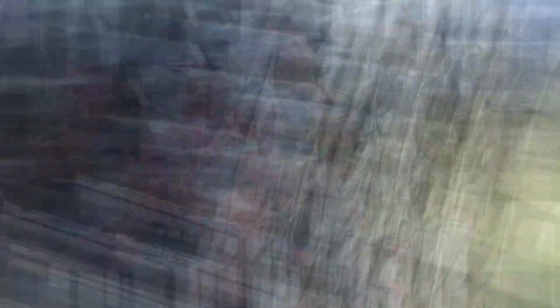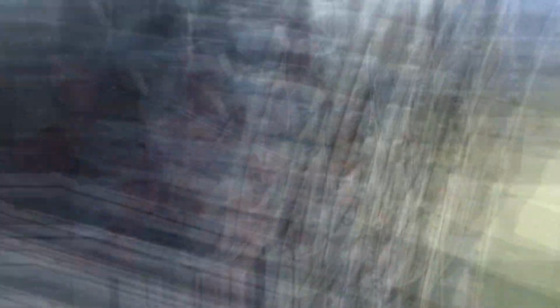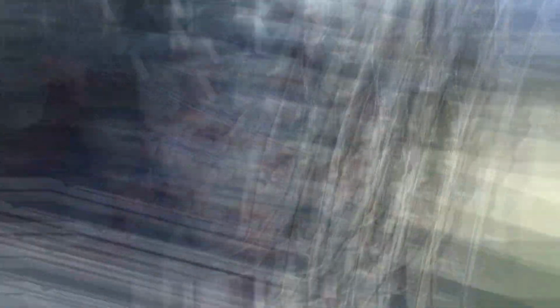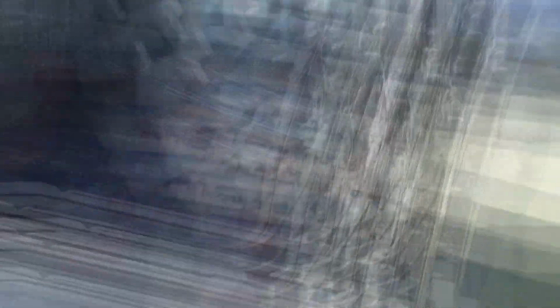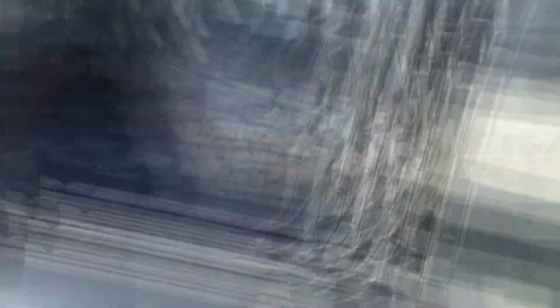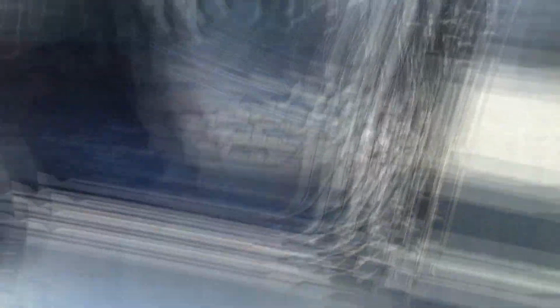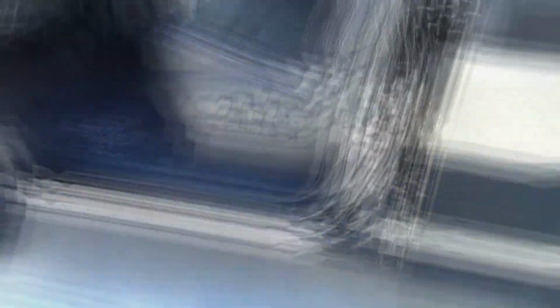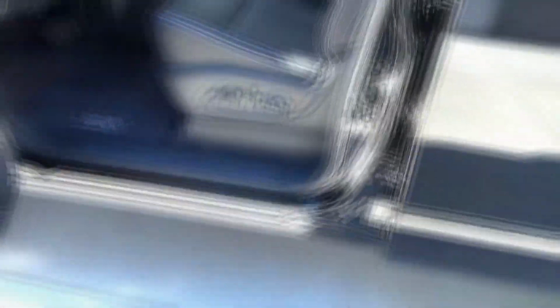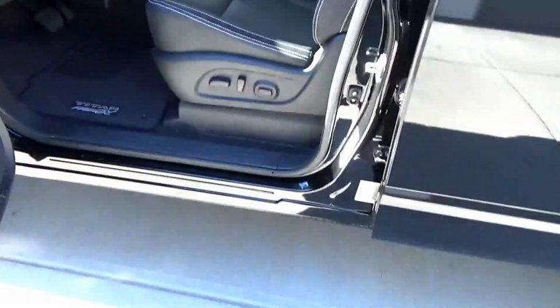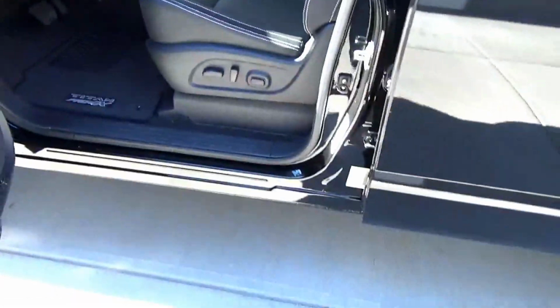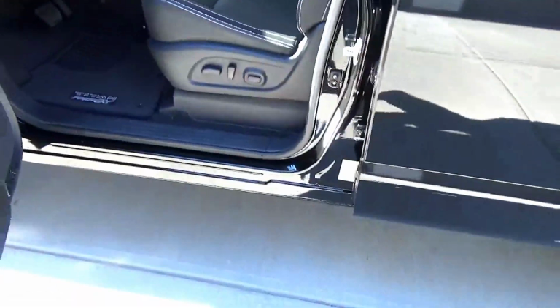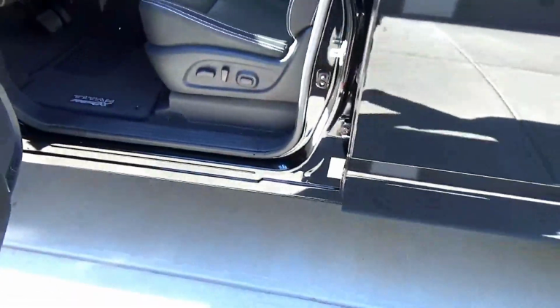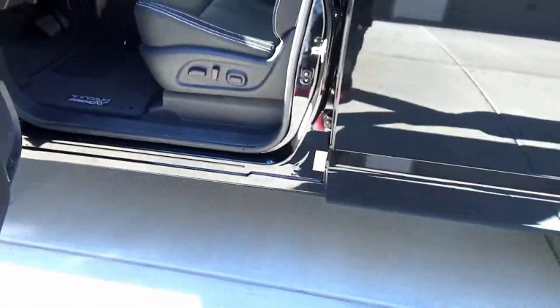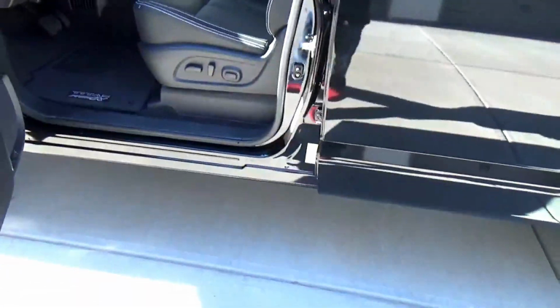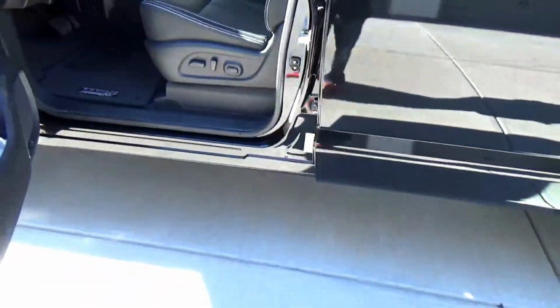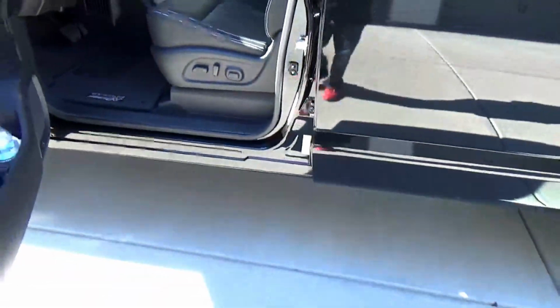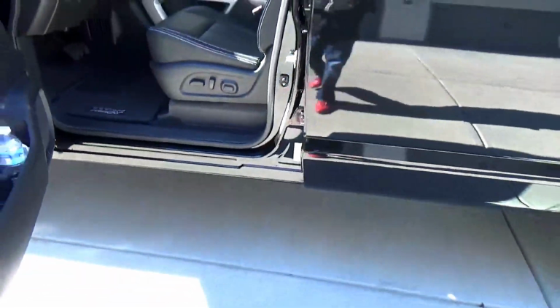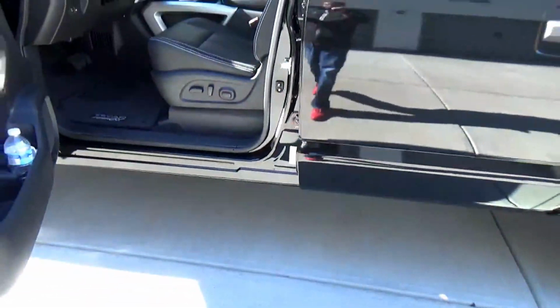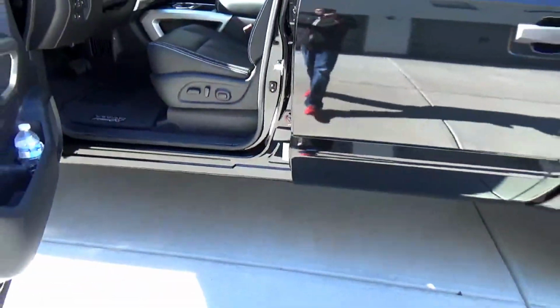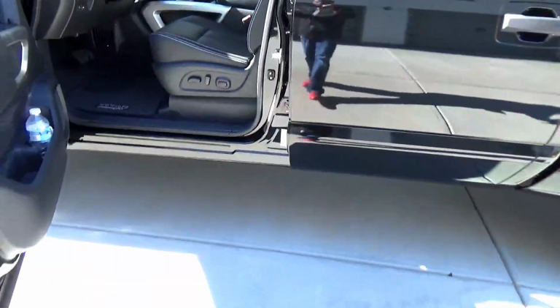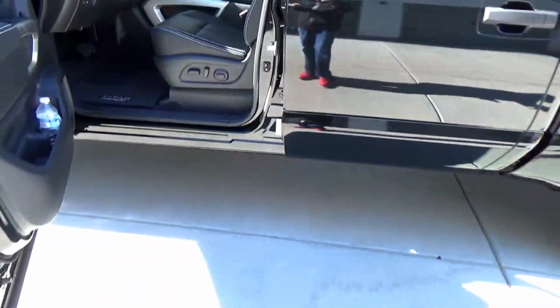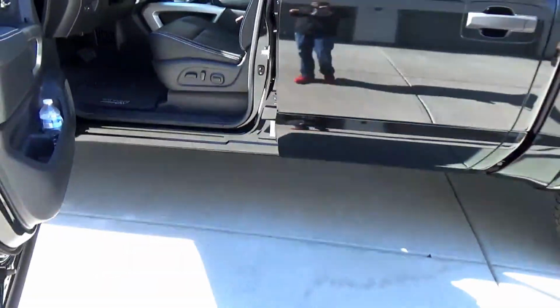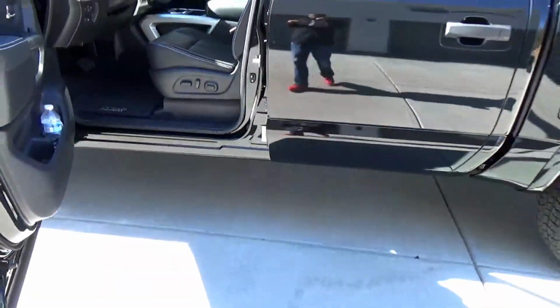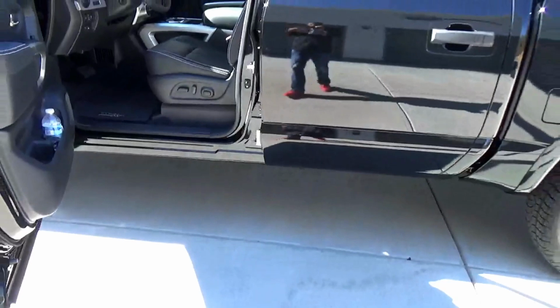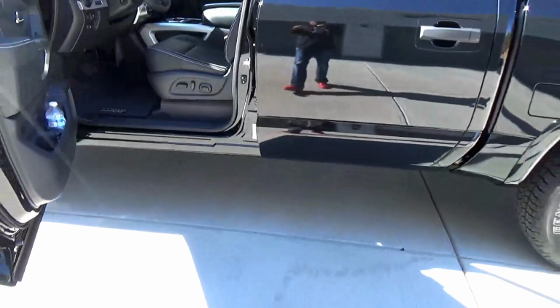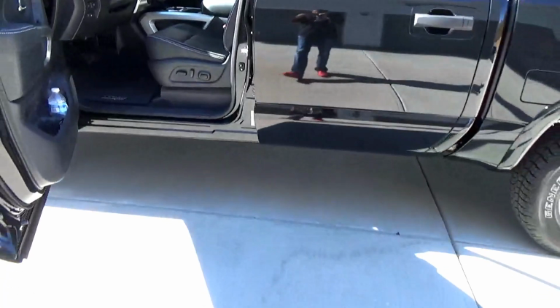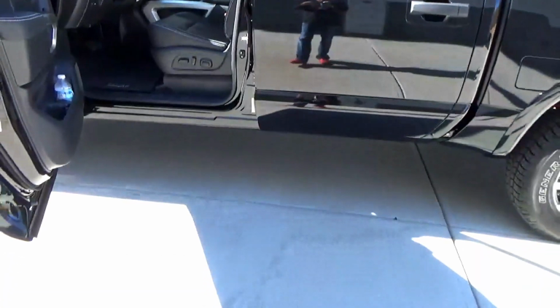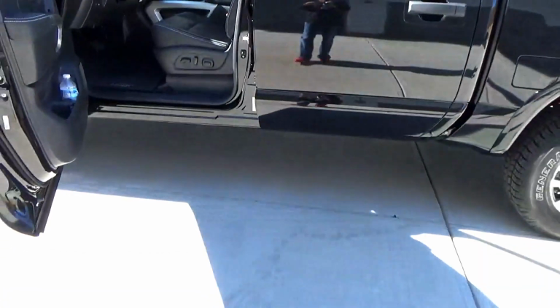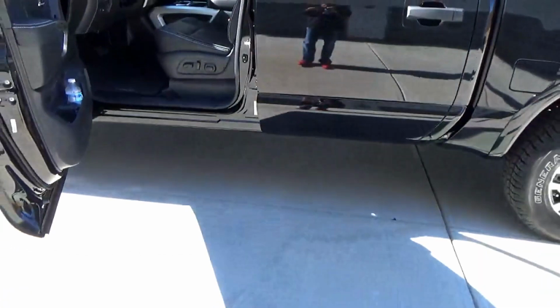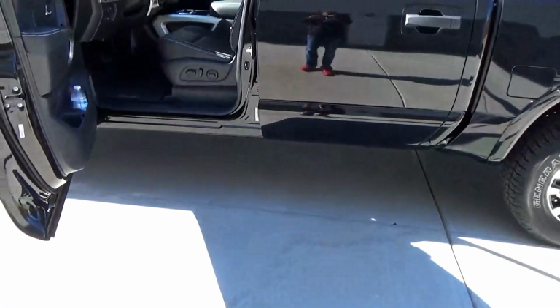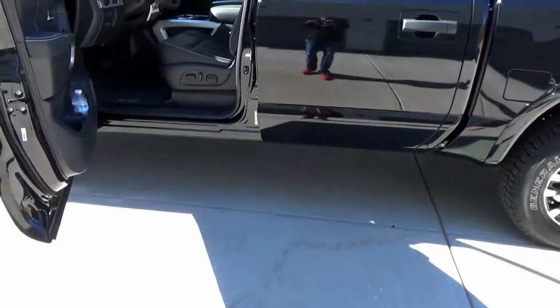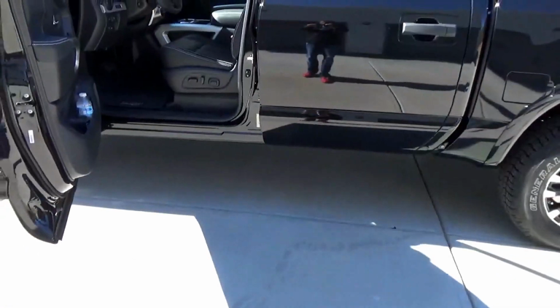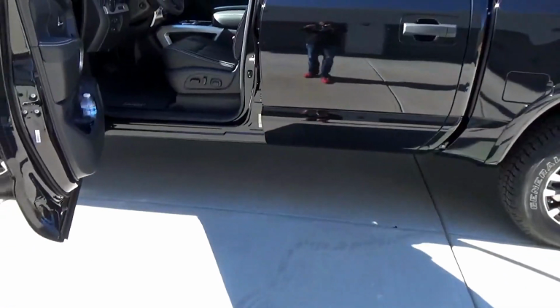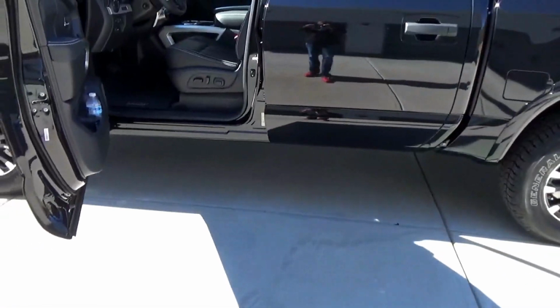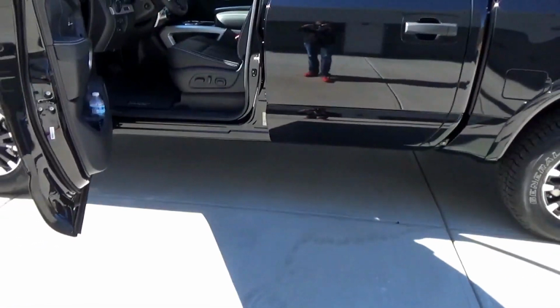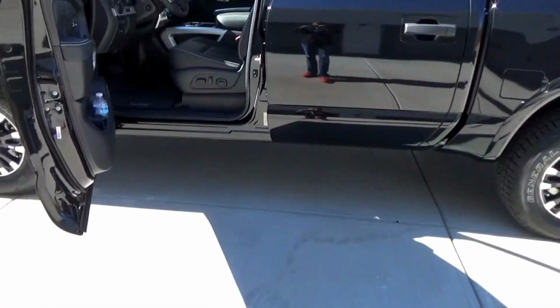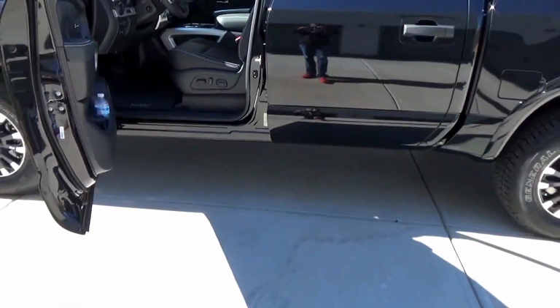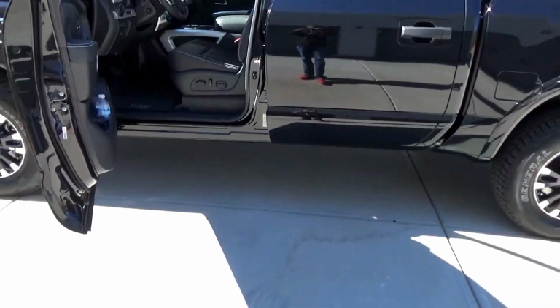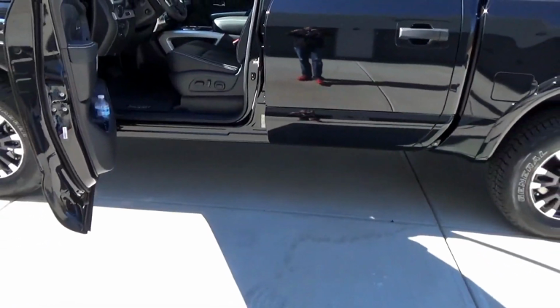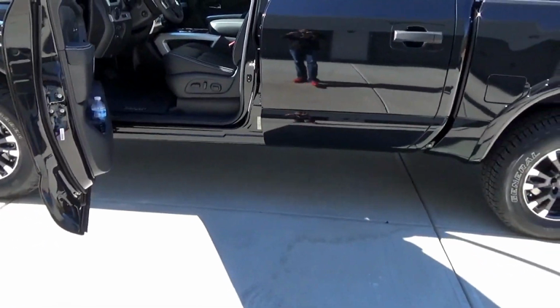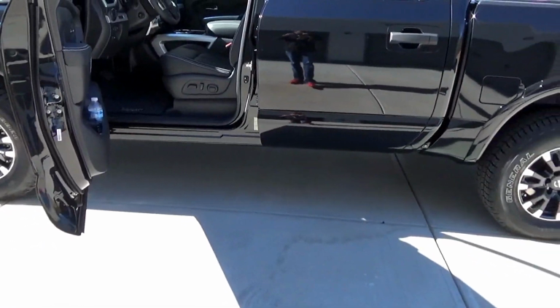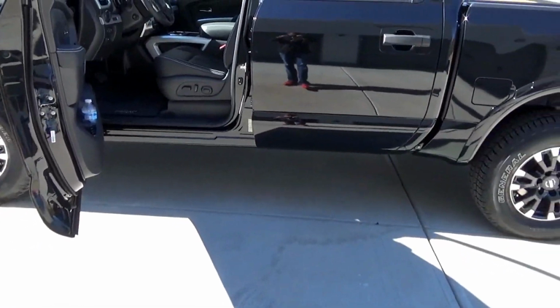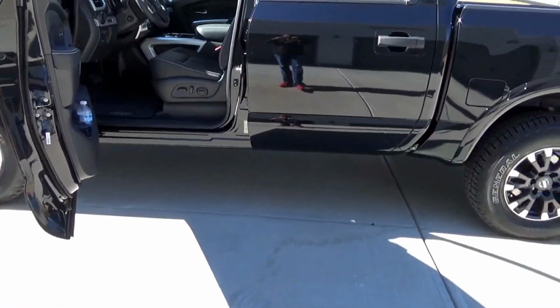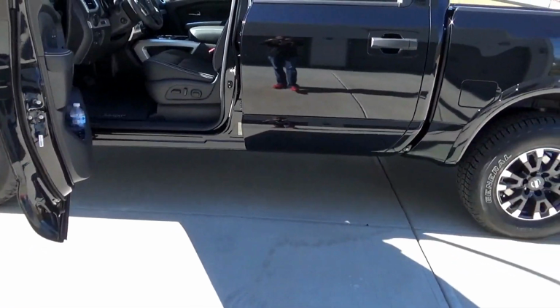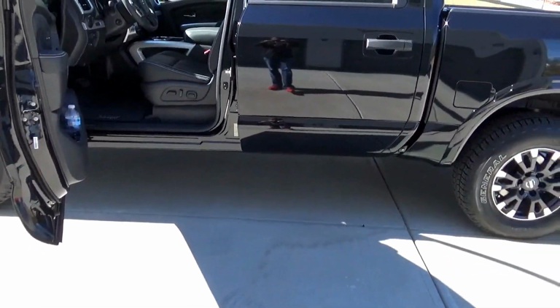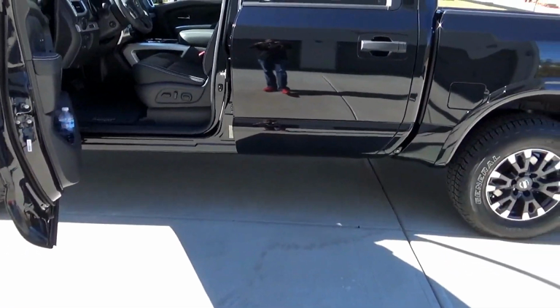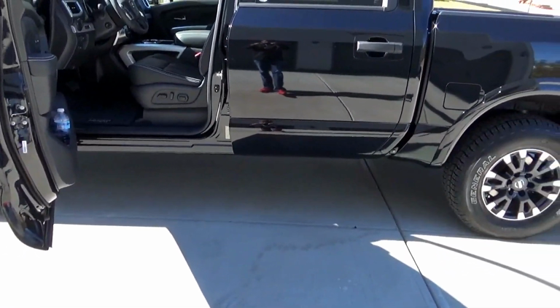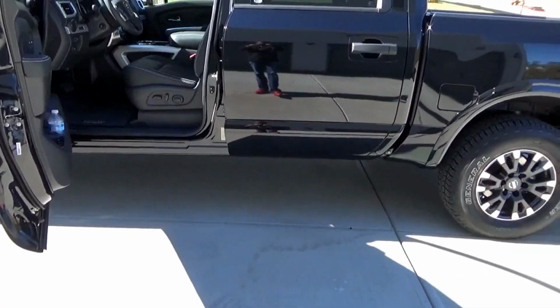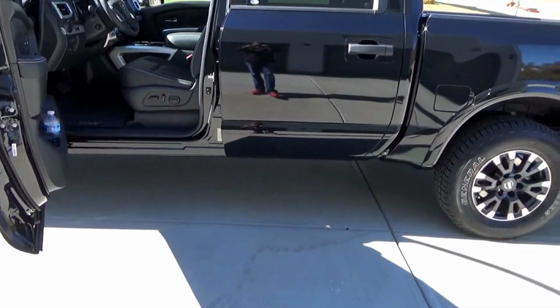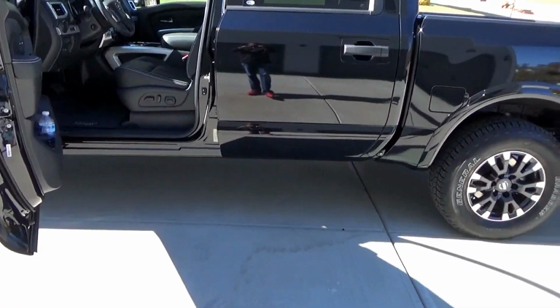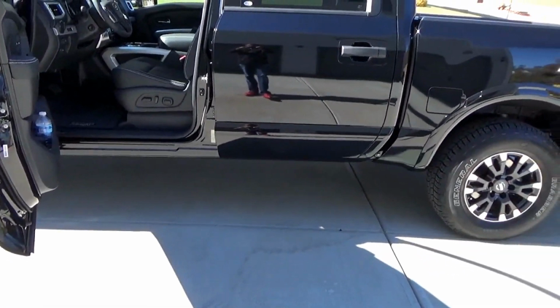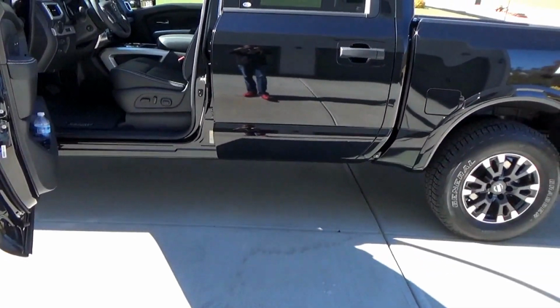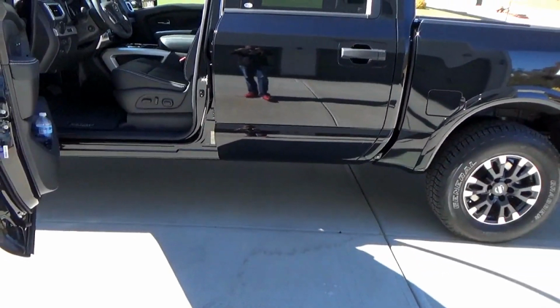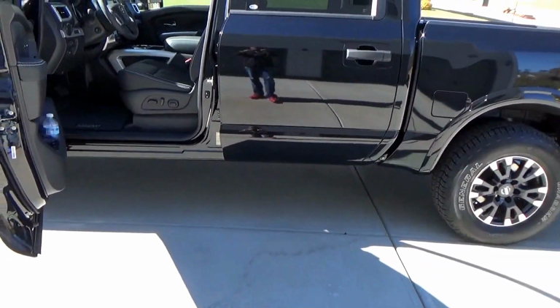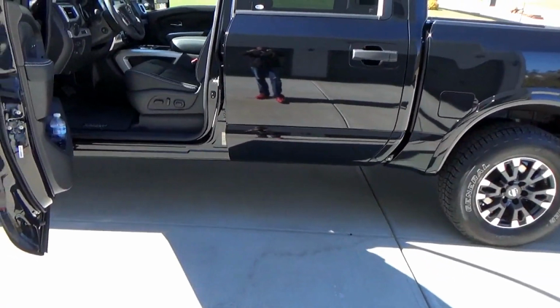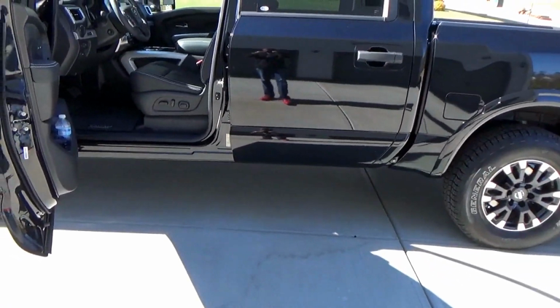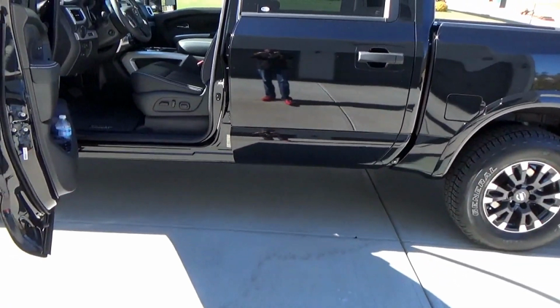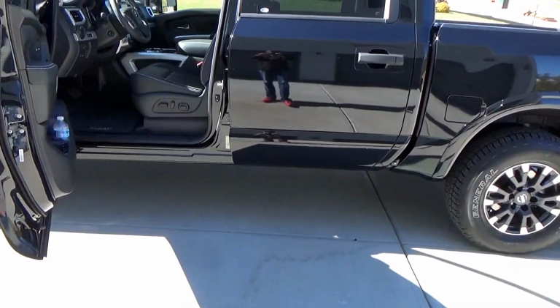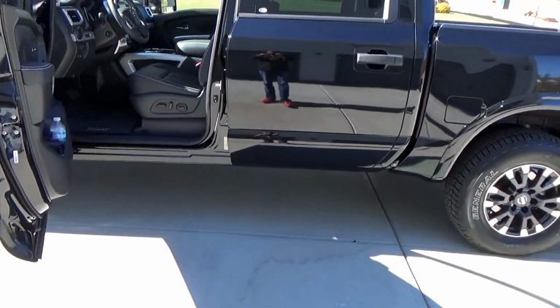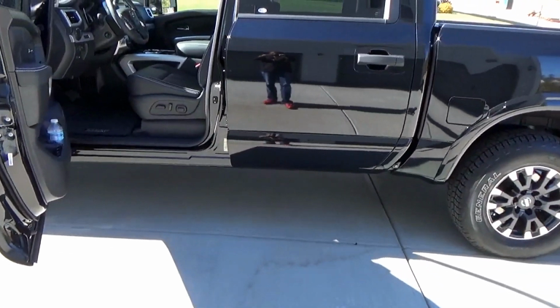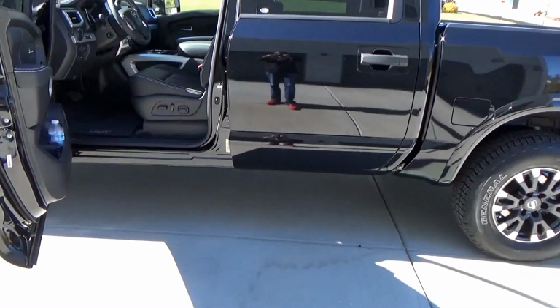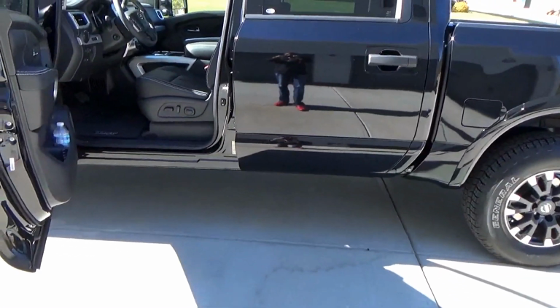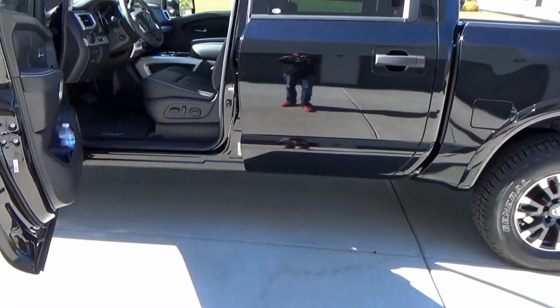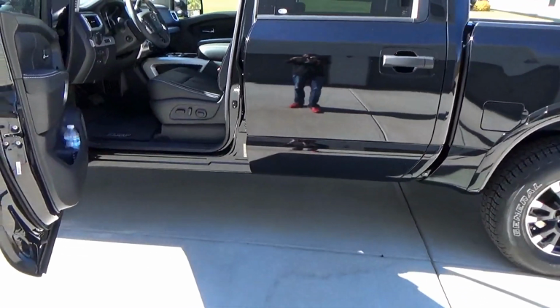It's a pretty high step up if you look at this. This particular truck didn't come with running boards — maybe that's something I'll add later on.